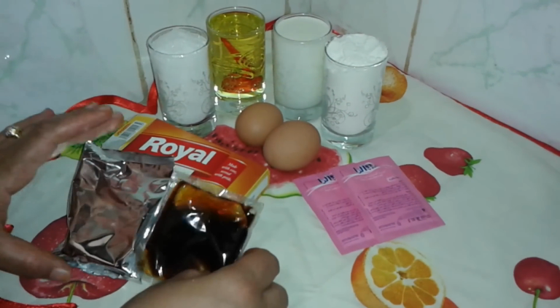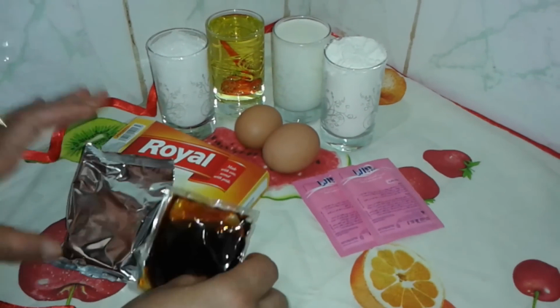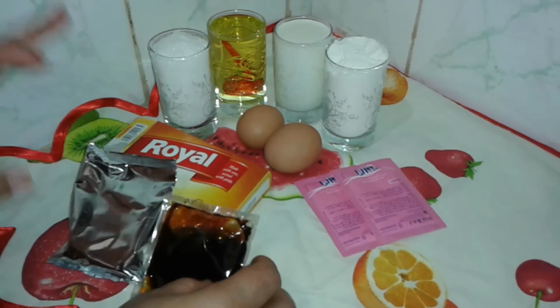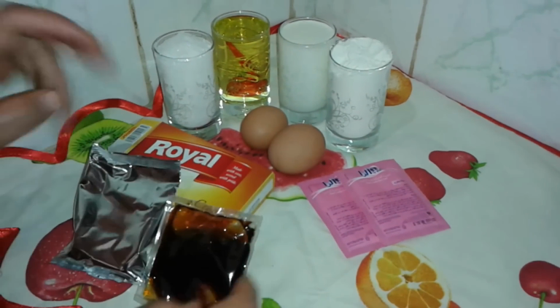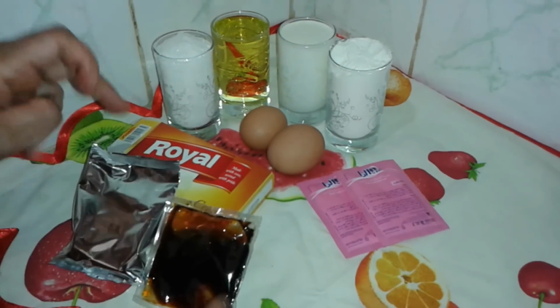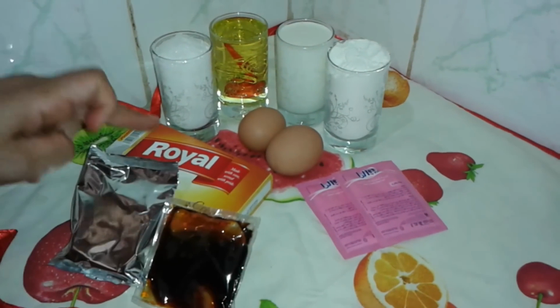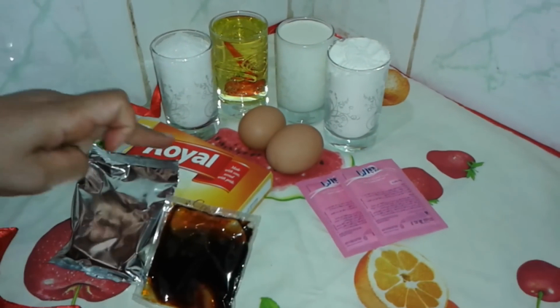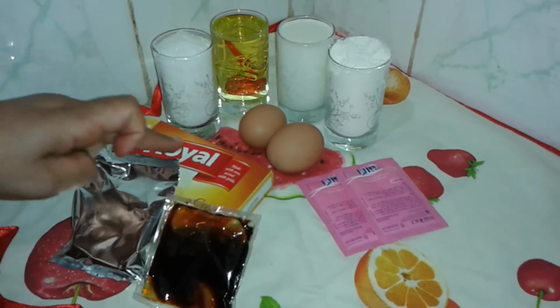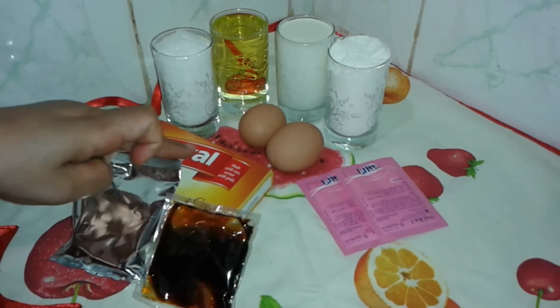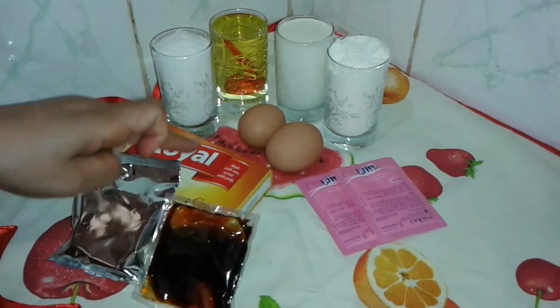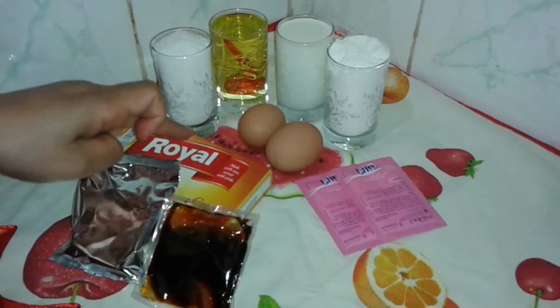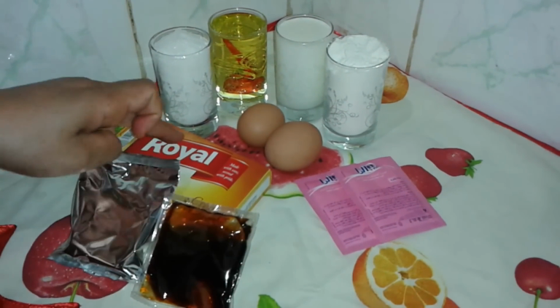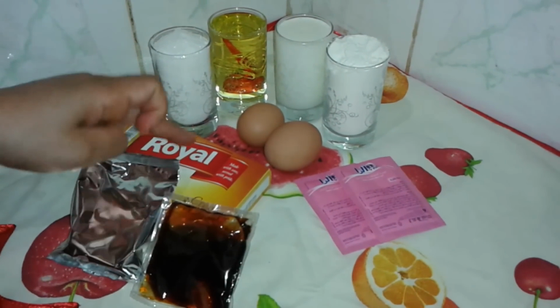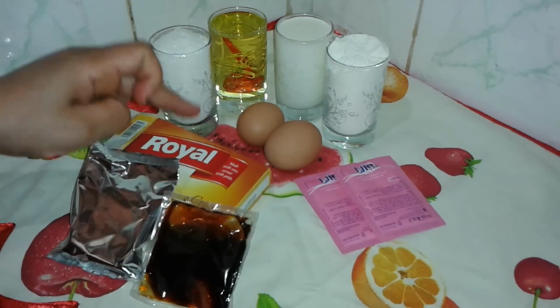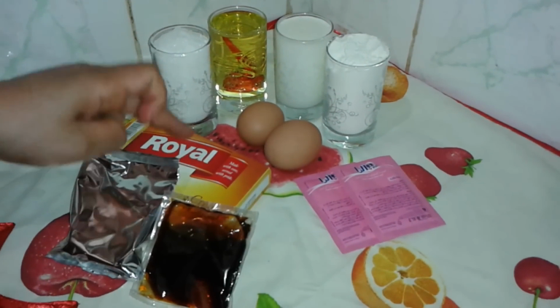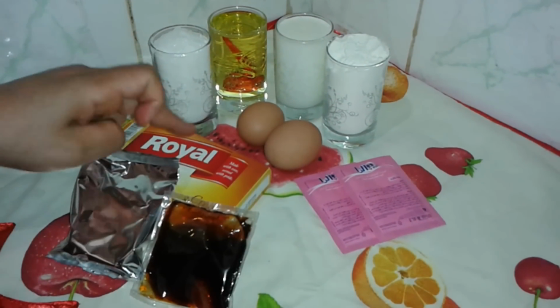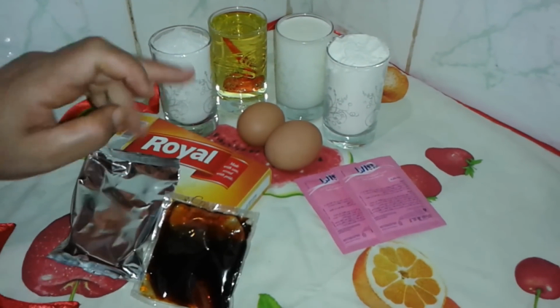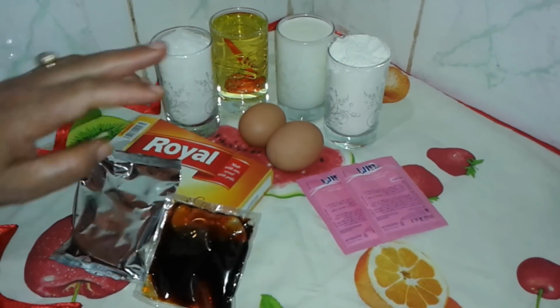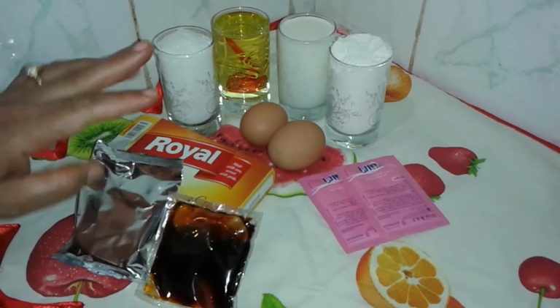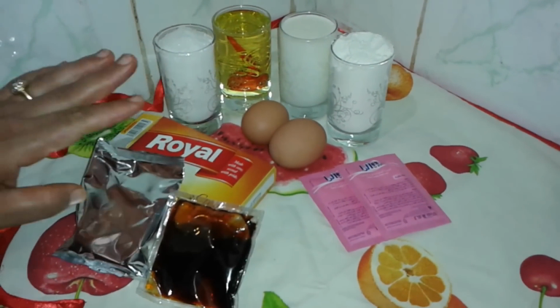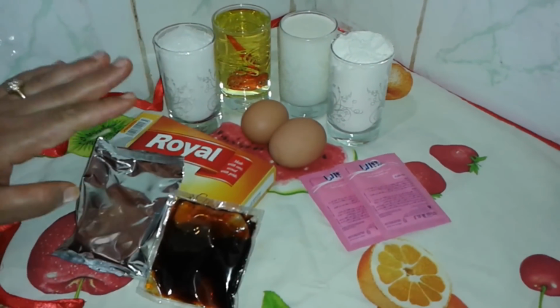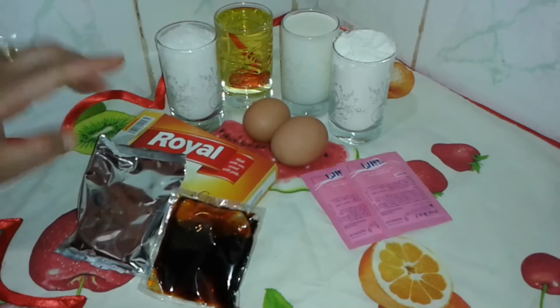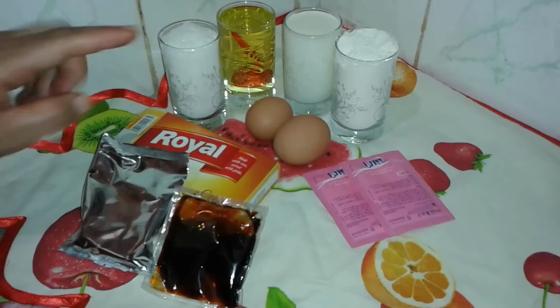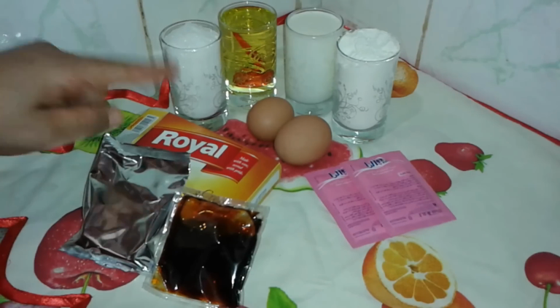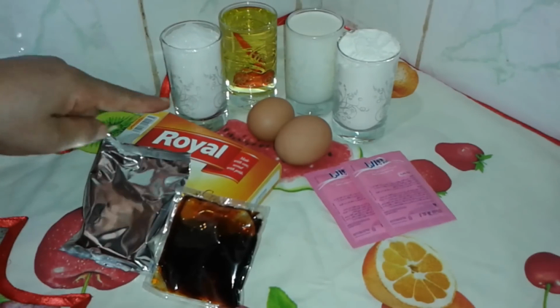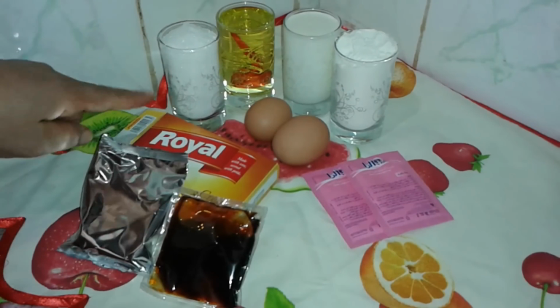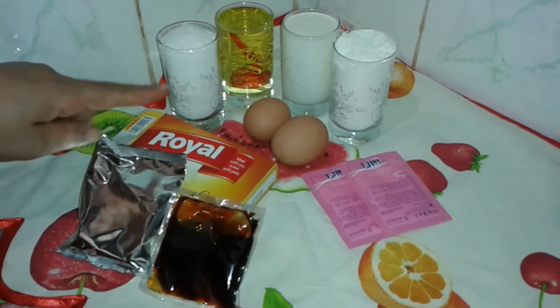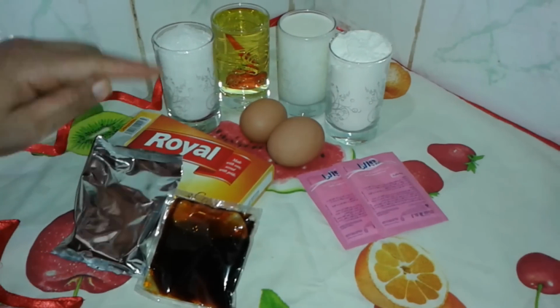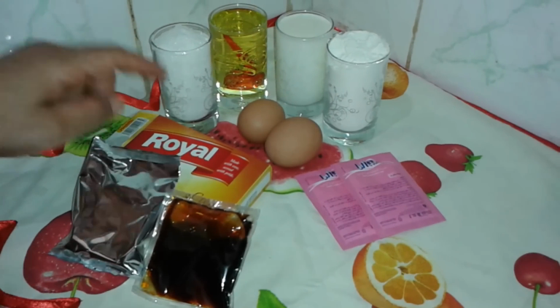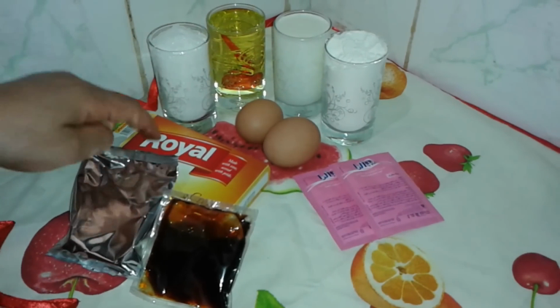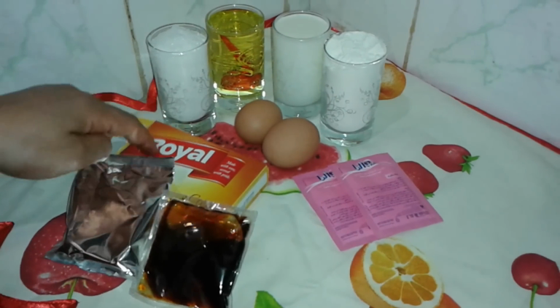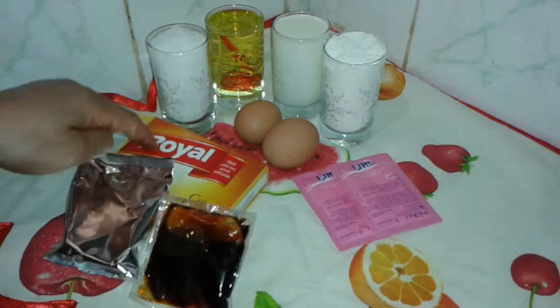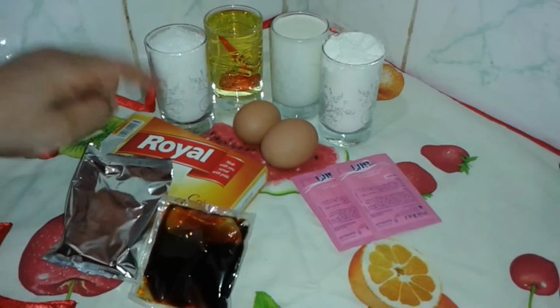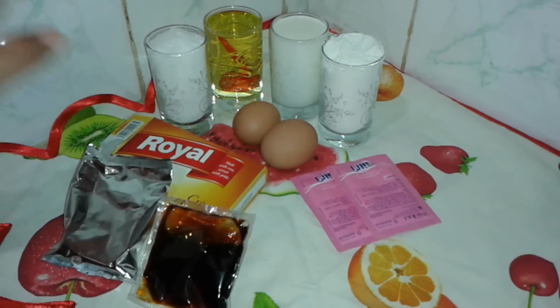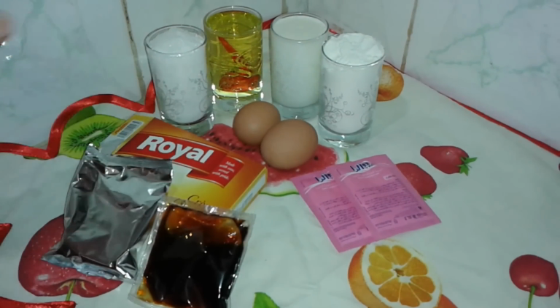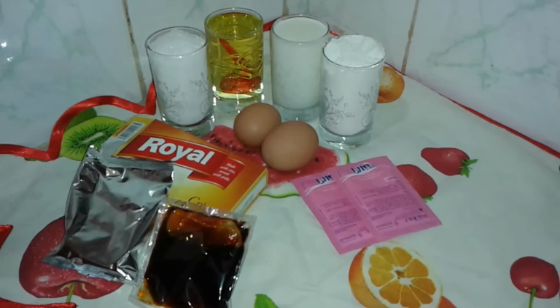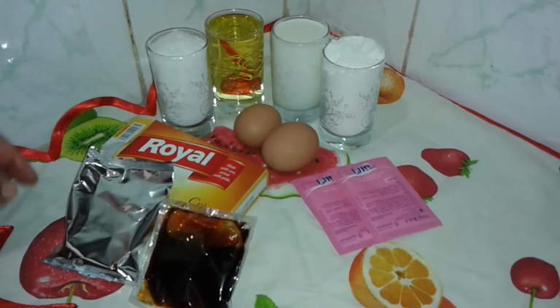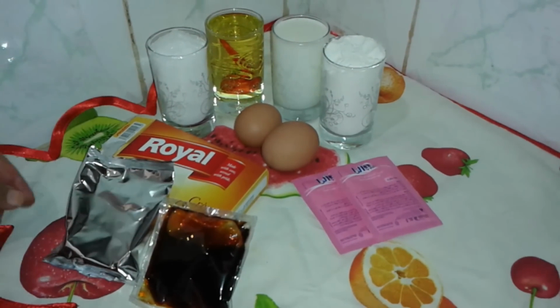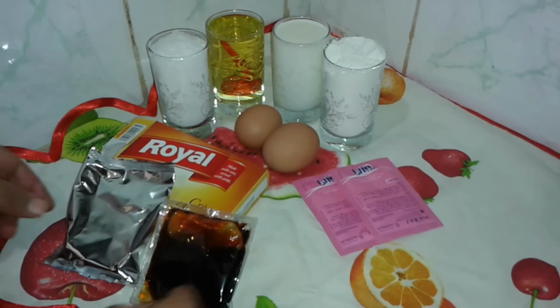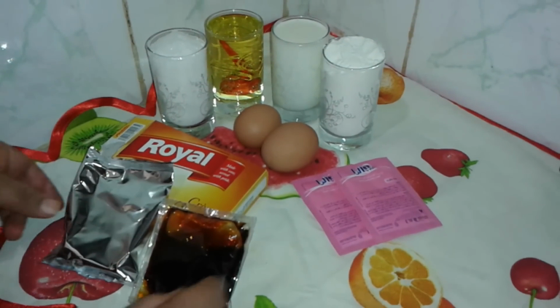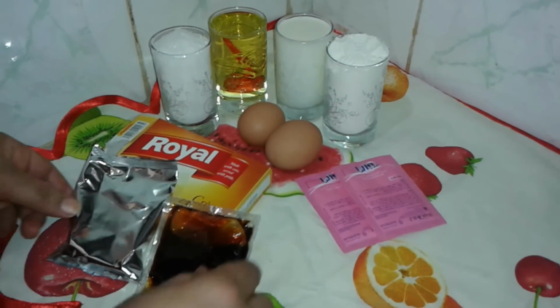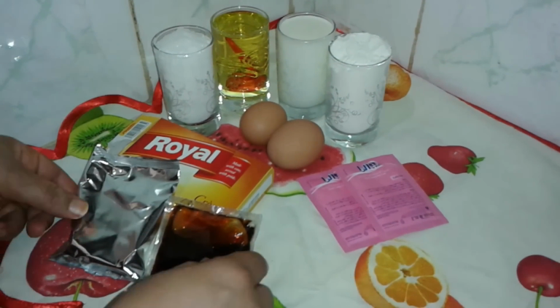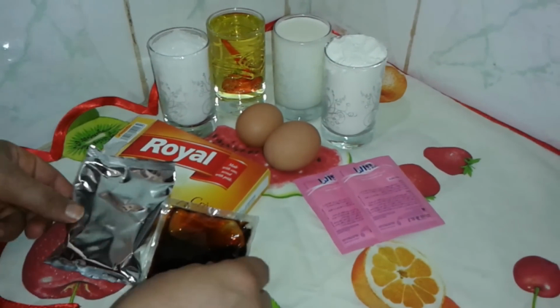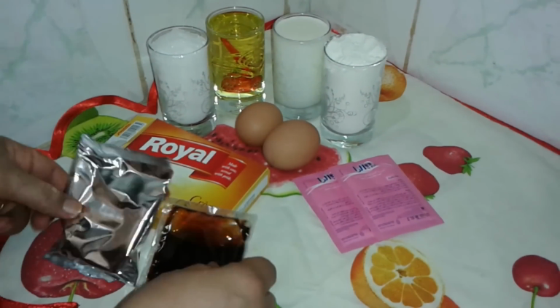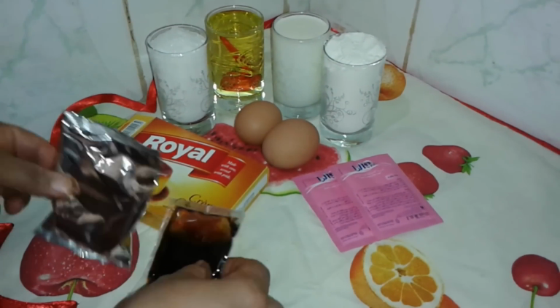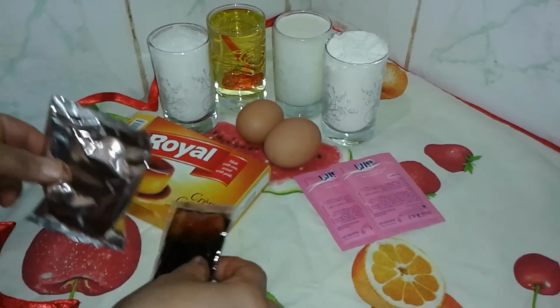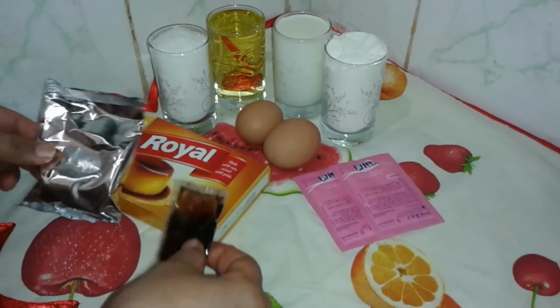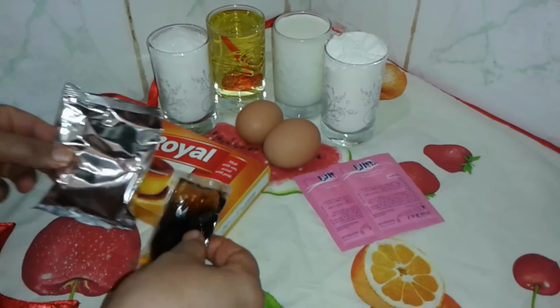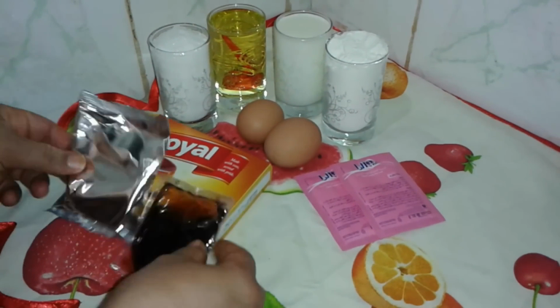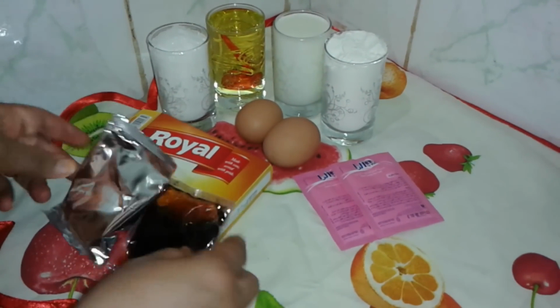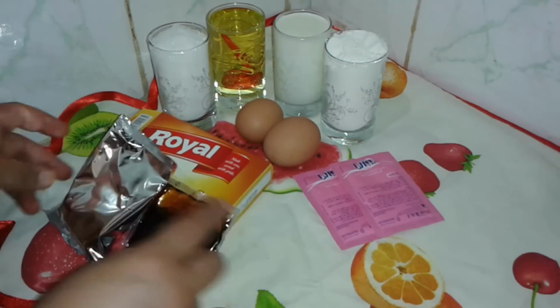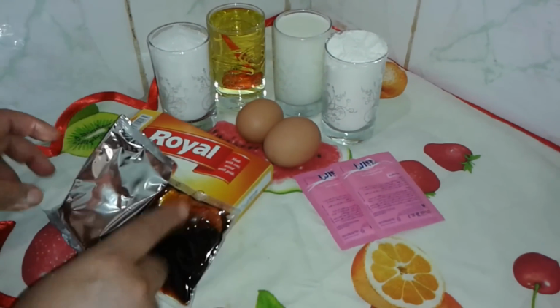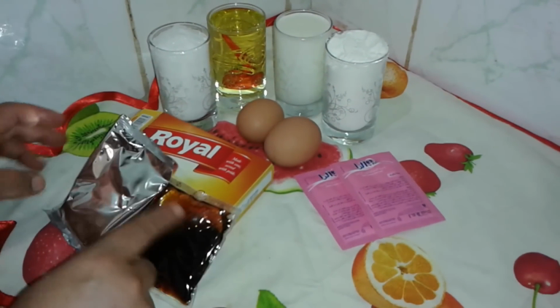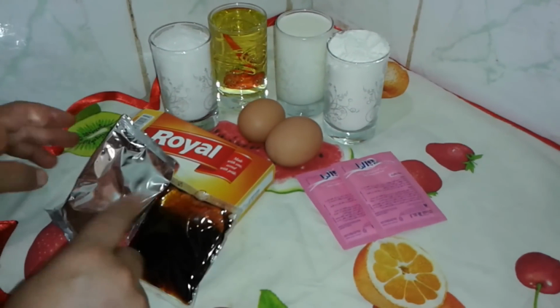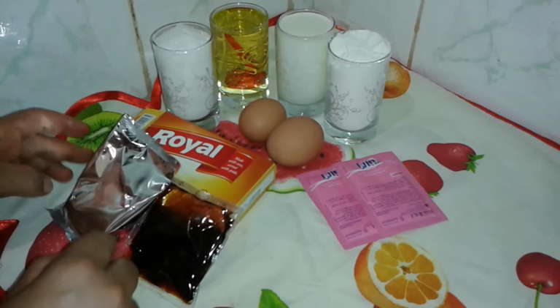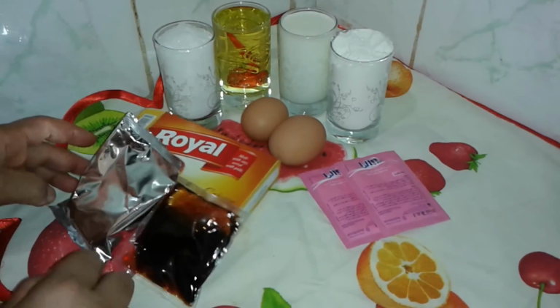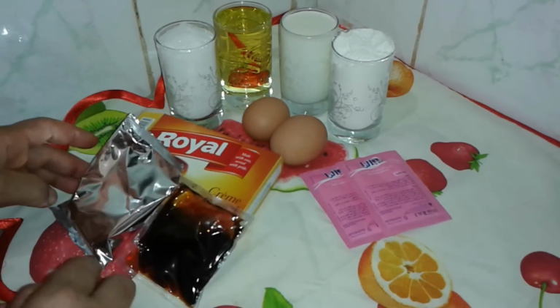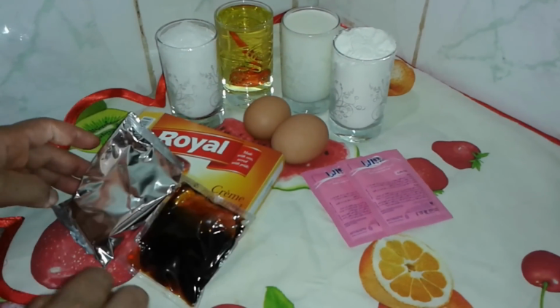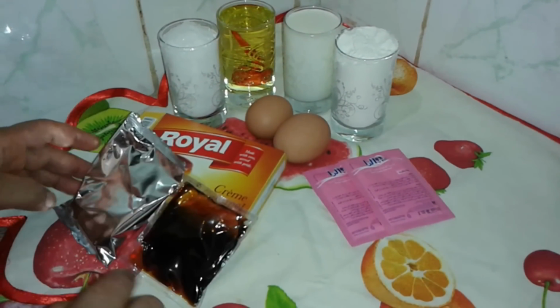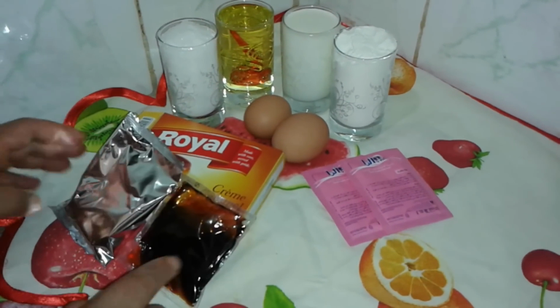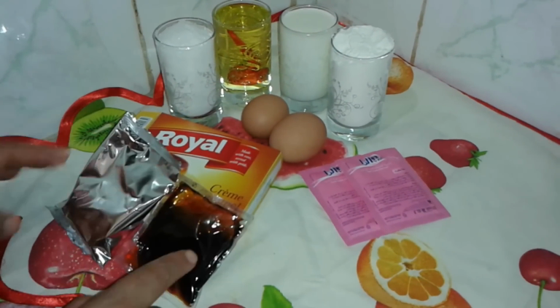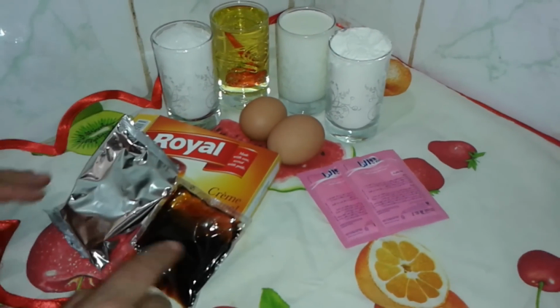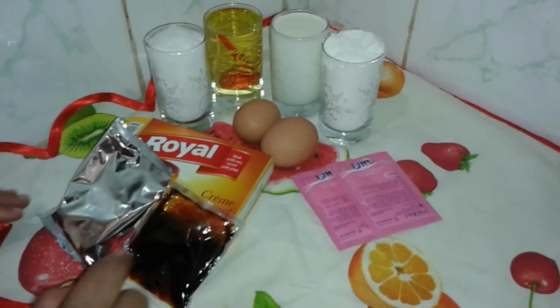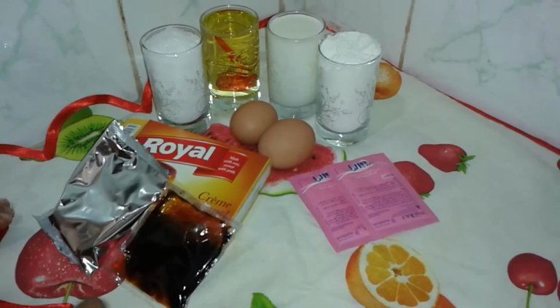ممكن تستعملوا أي نوع متوفر، انا كان عندي هذا هو اللي استعملت. المهم يكون فلون كاراميل.